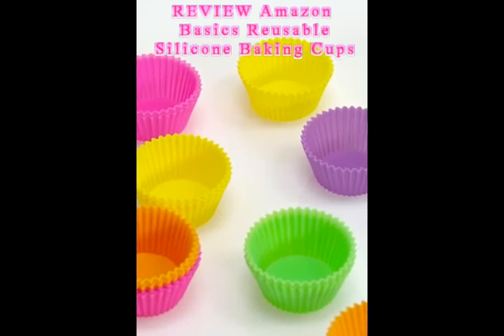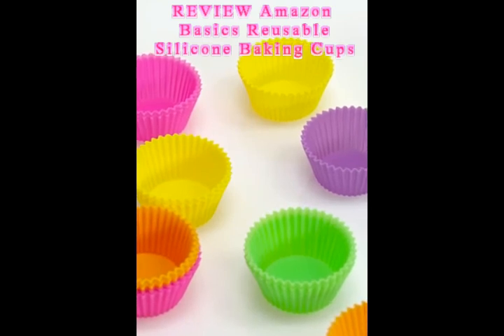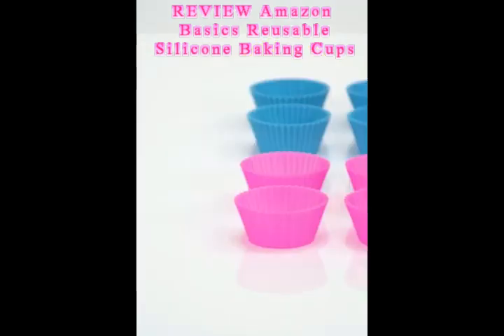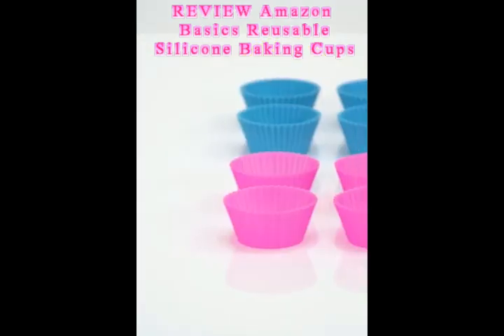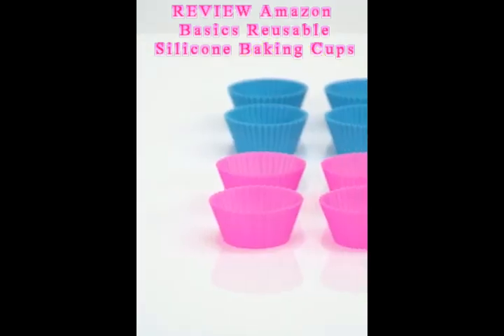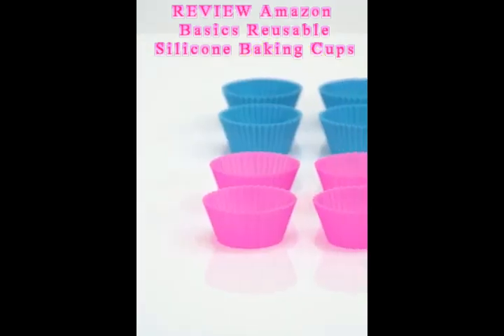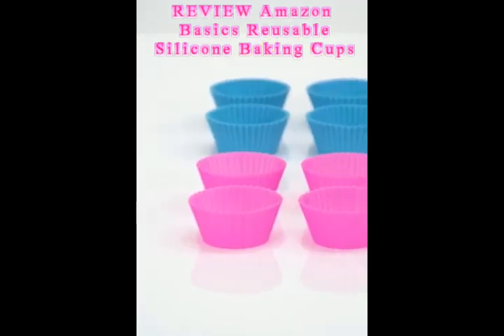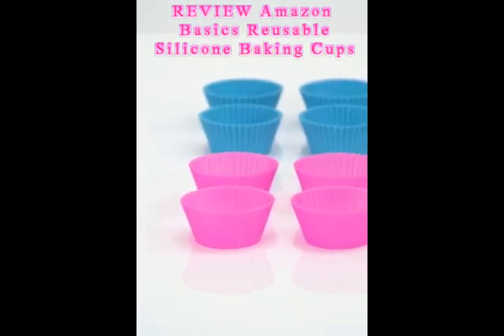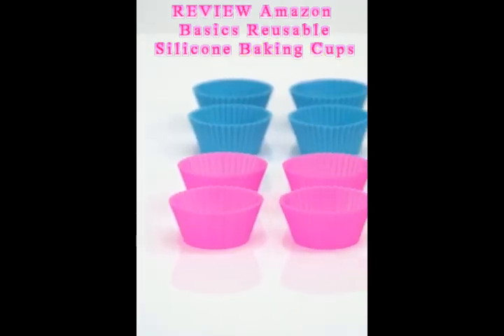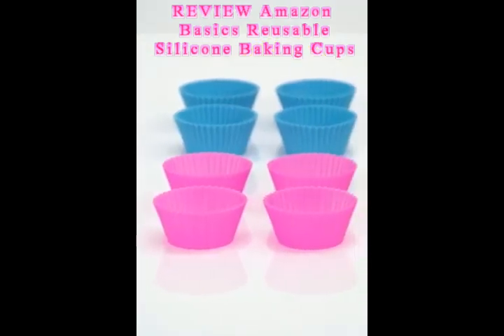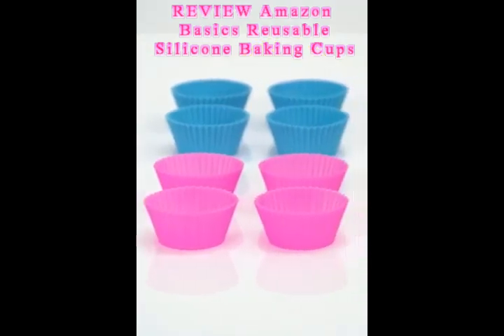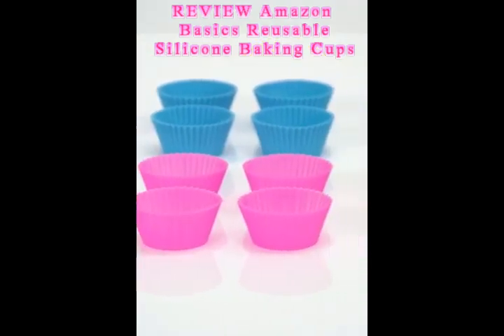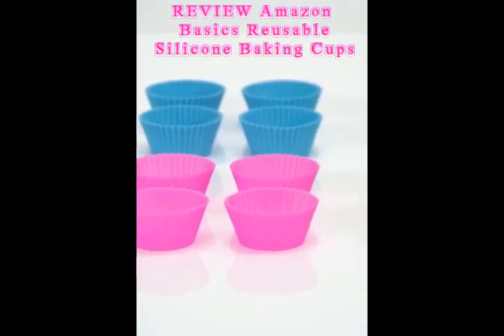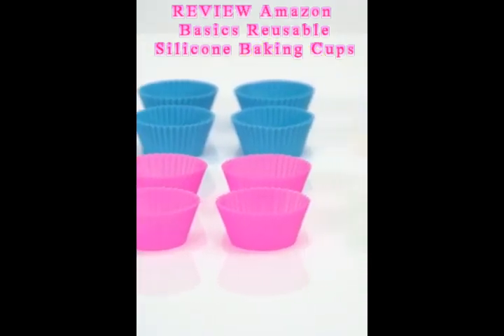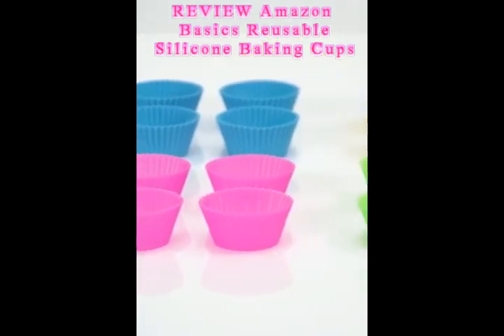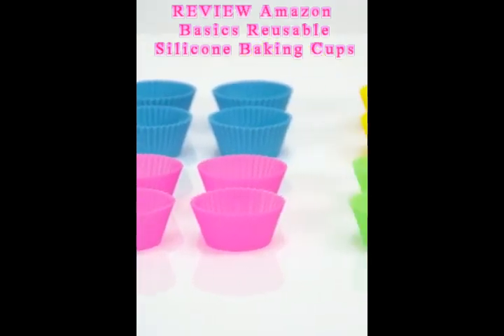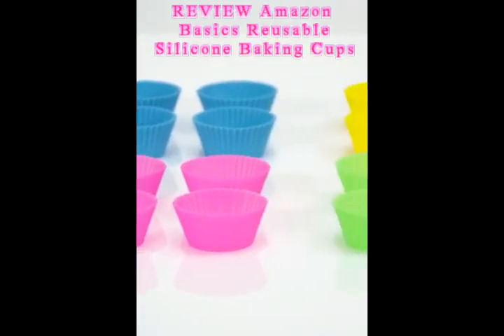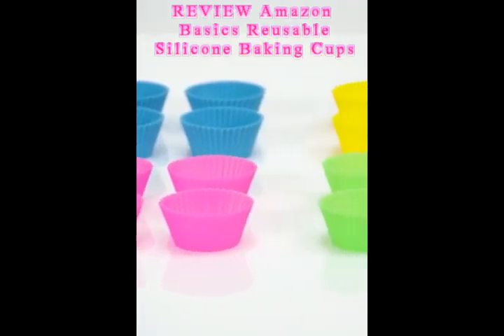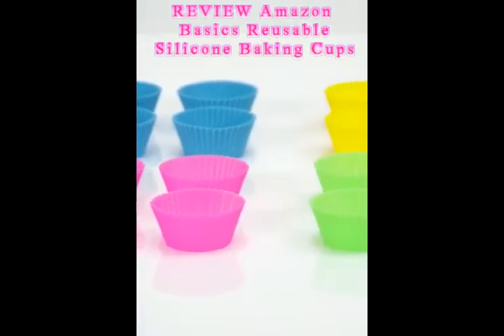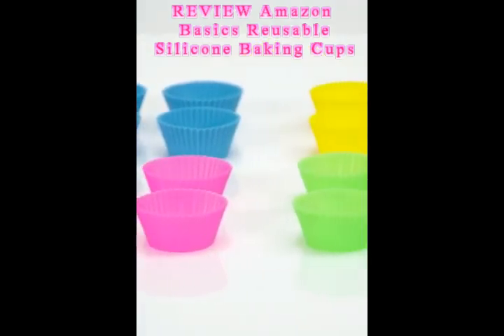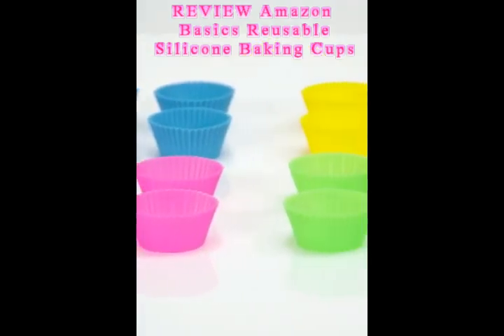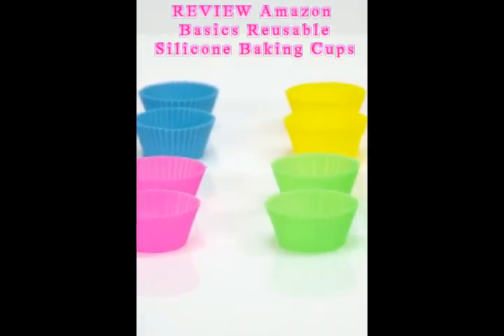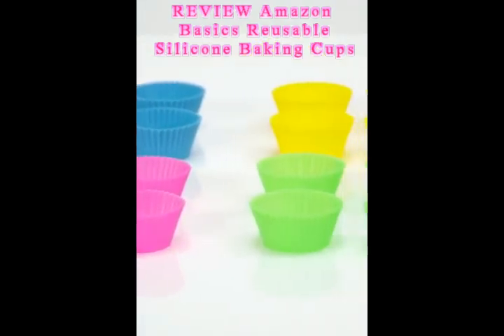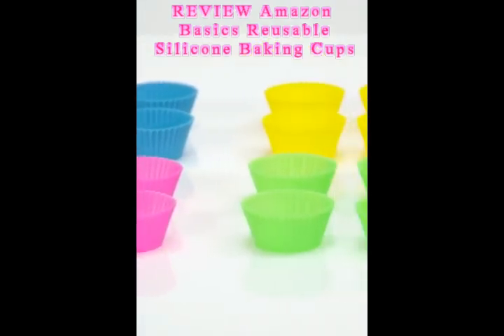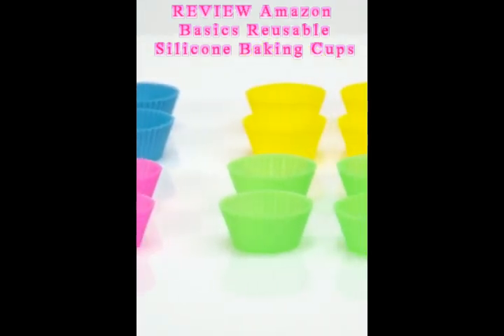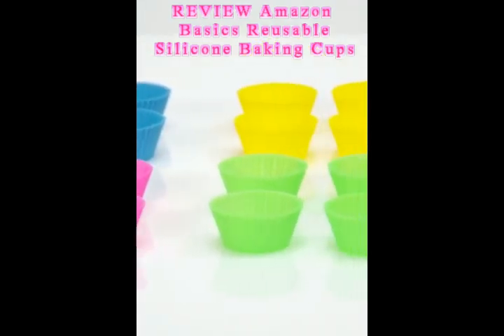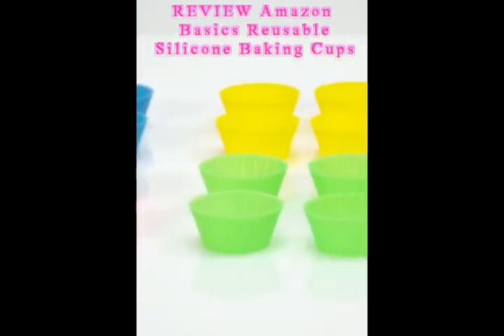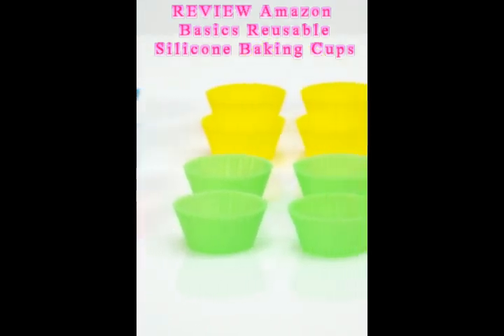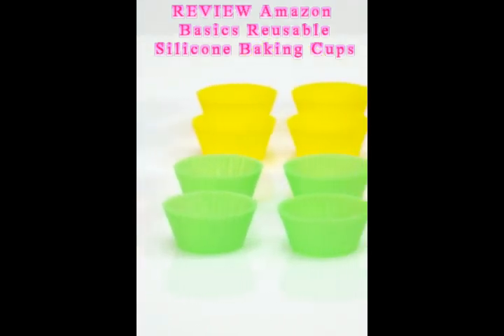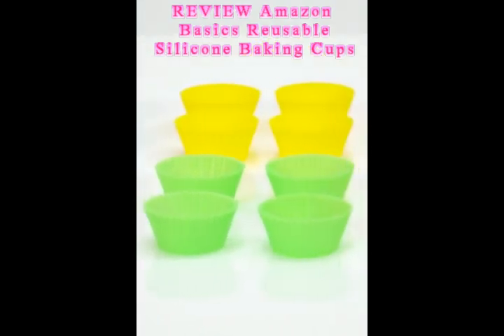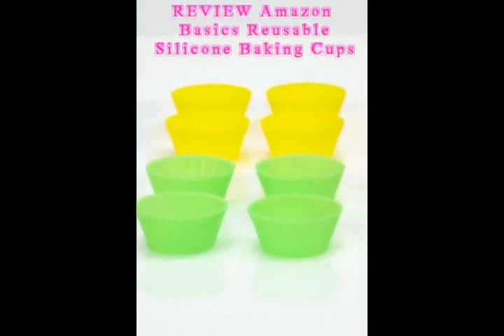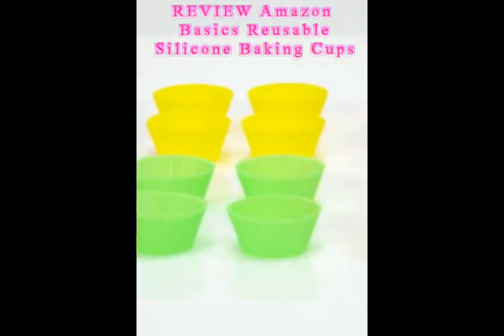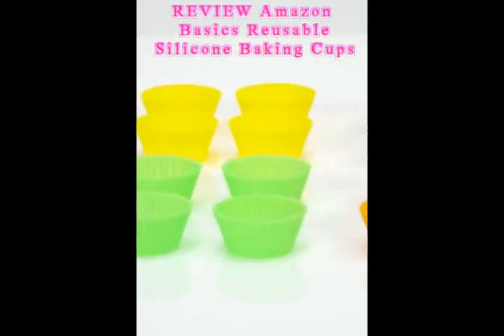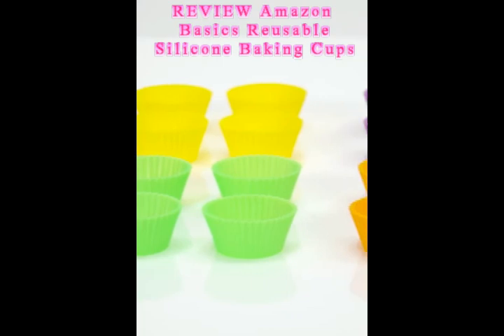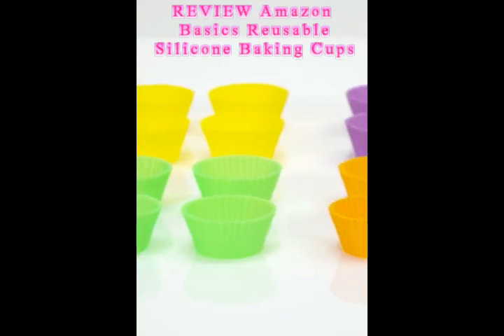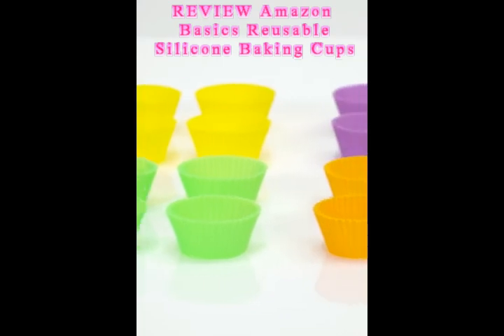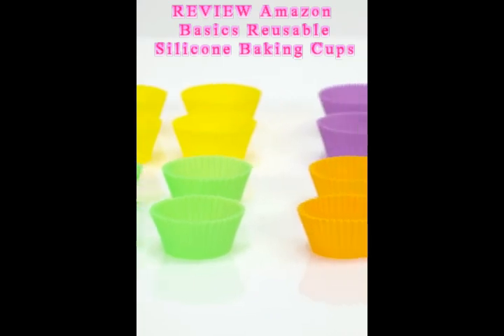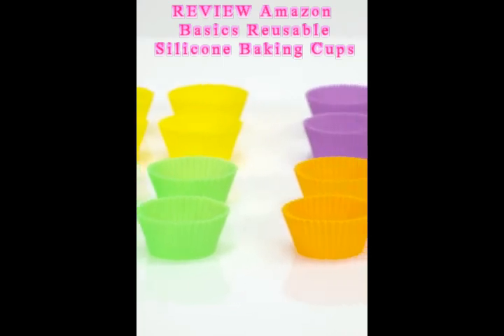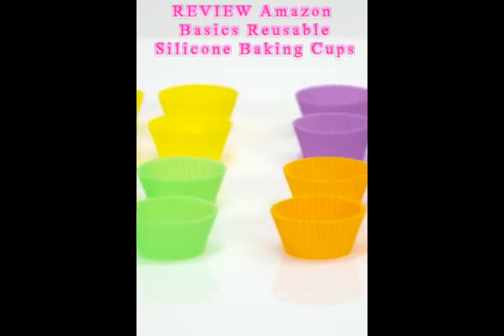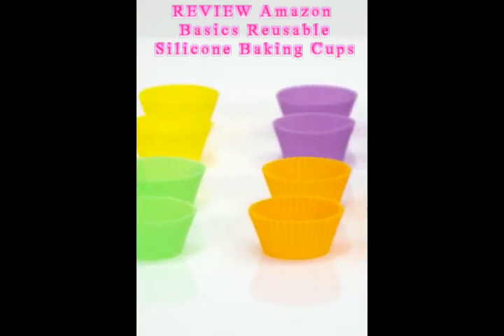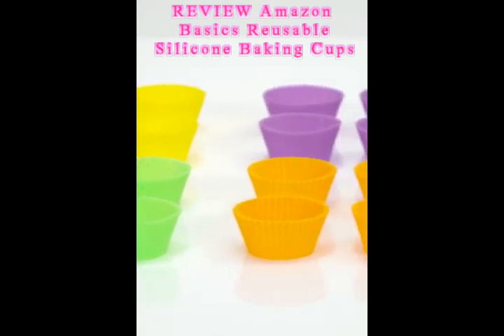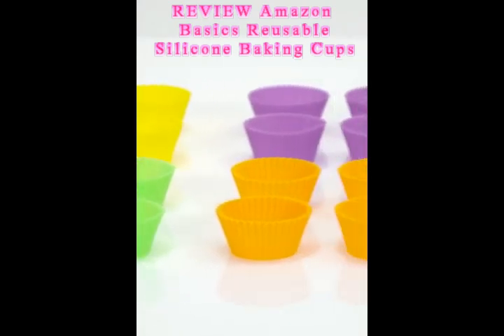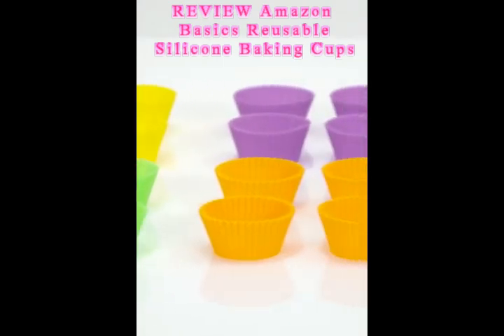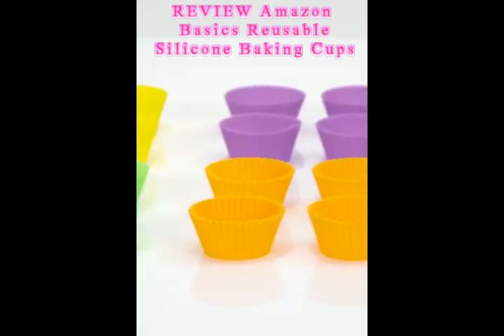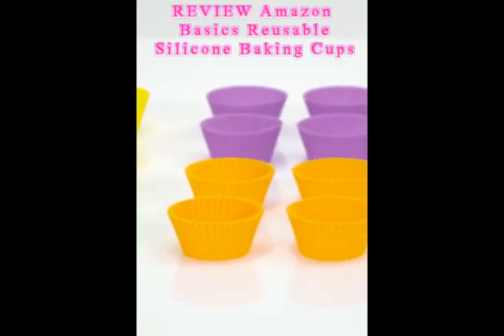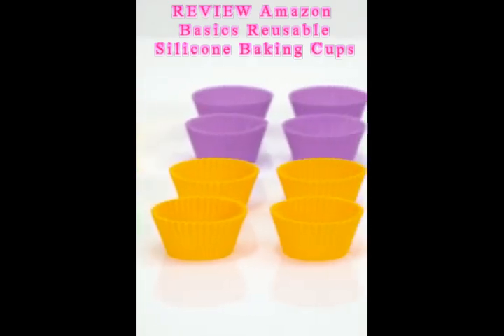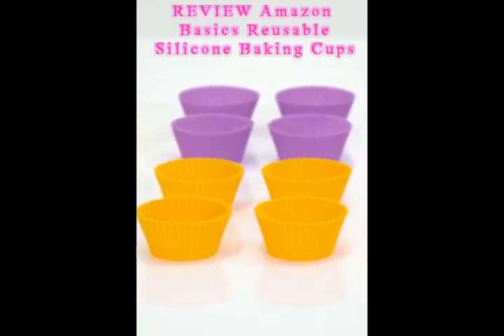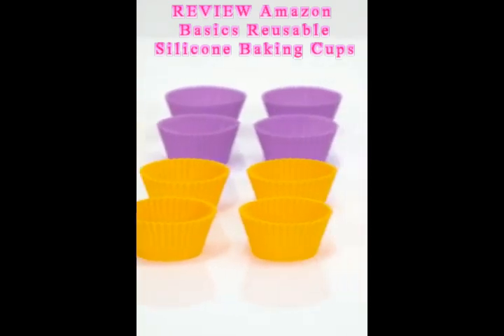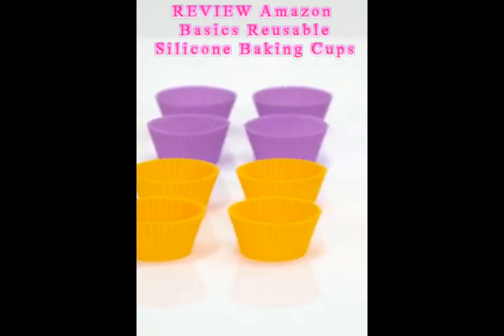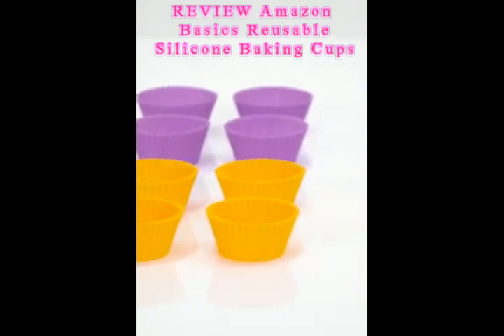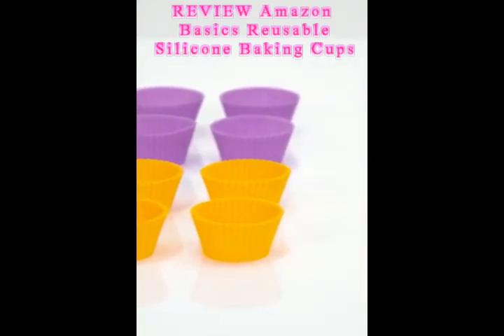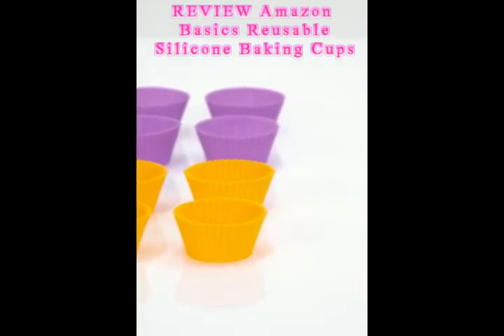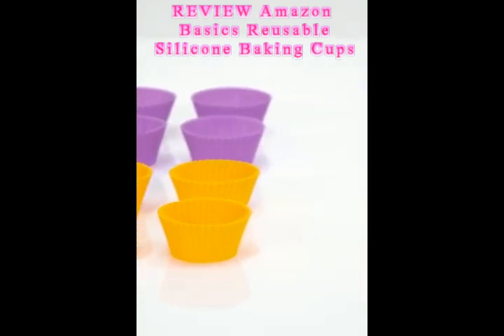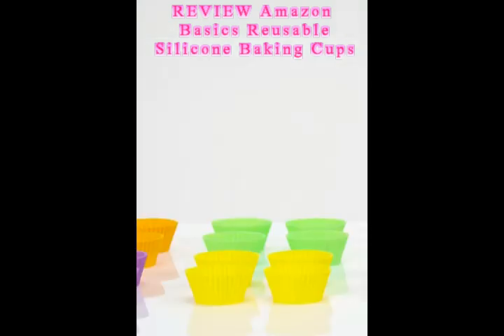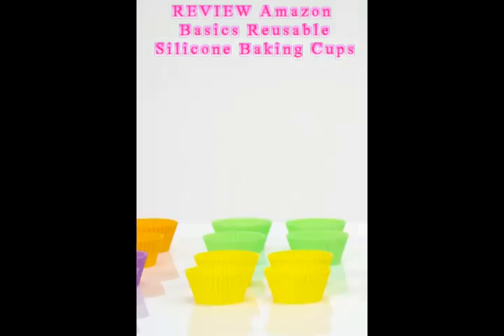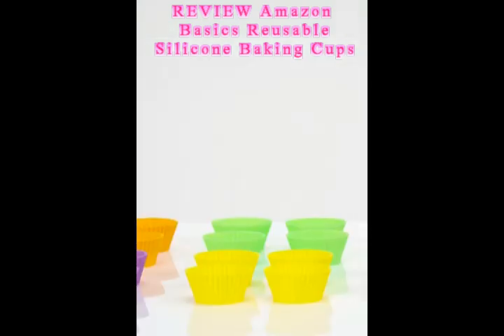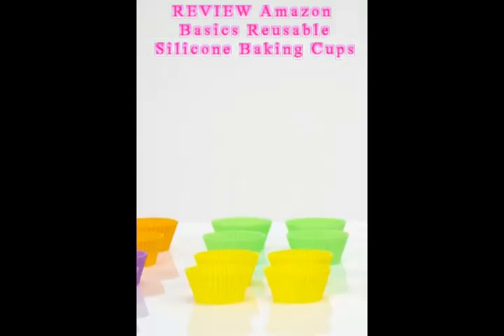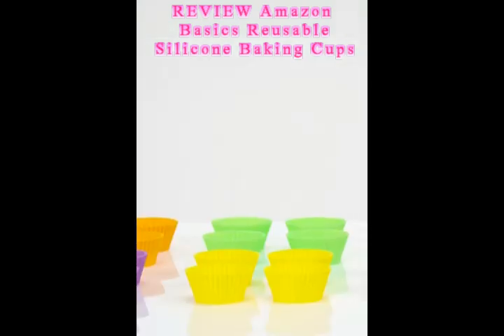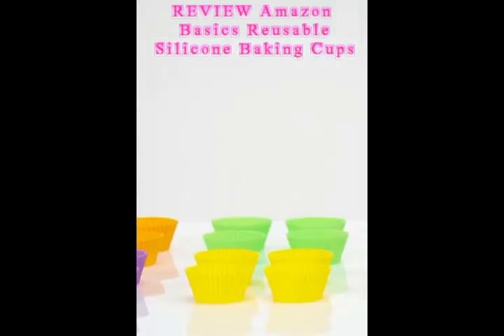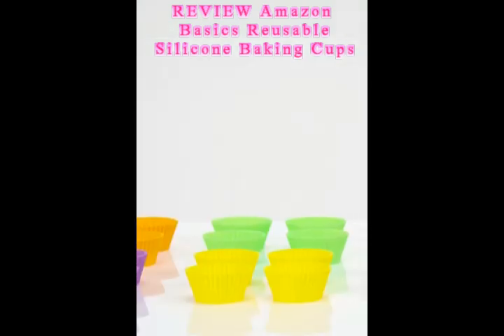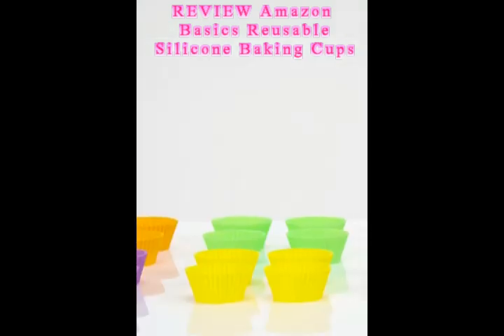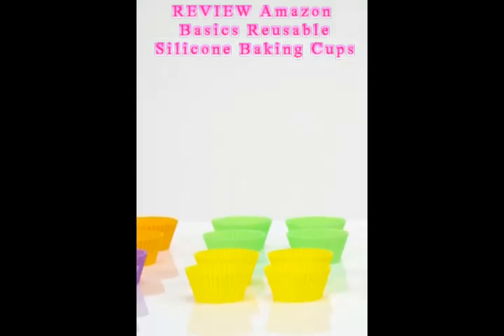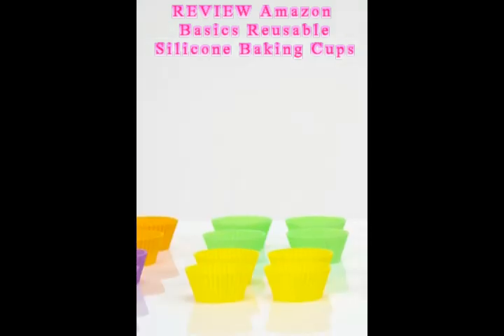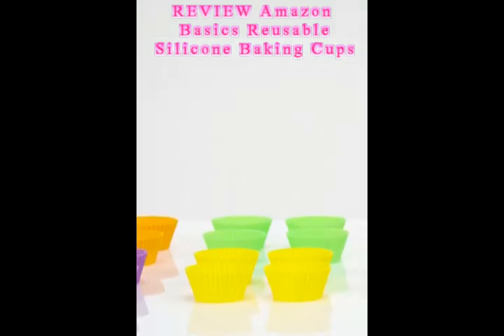Amazon Basics reusable silicone baking cups are sure to make your next baking experience fun, easy, and economical.